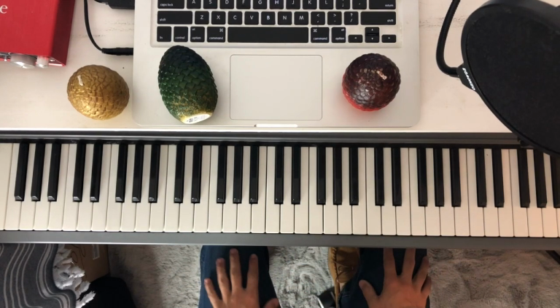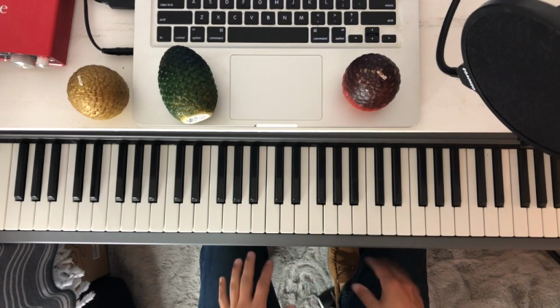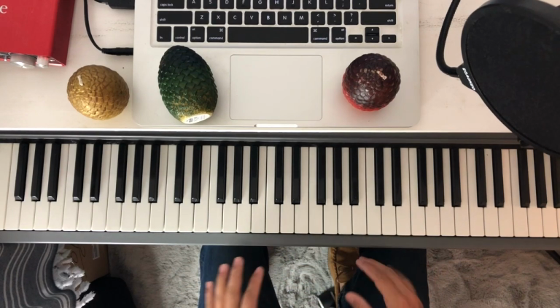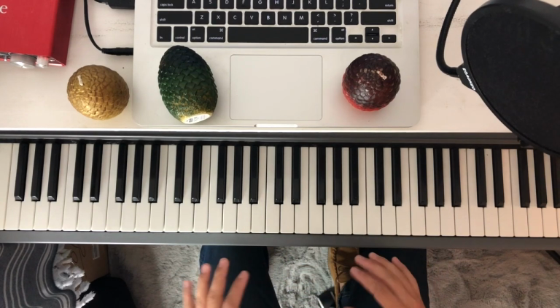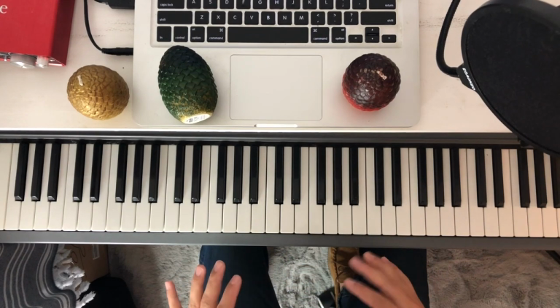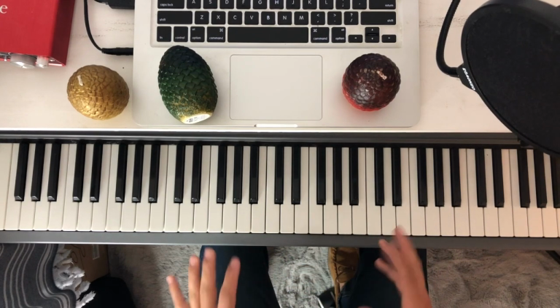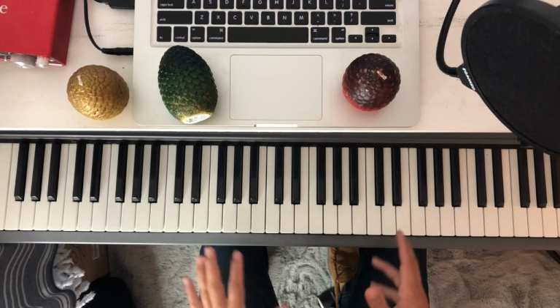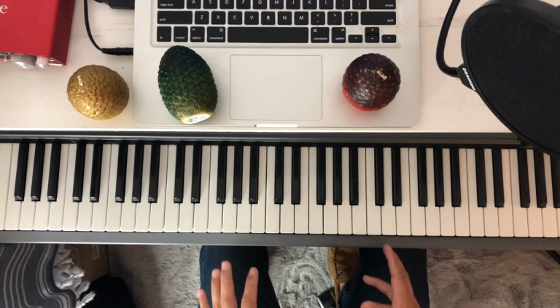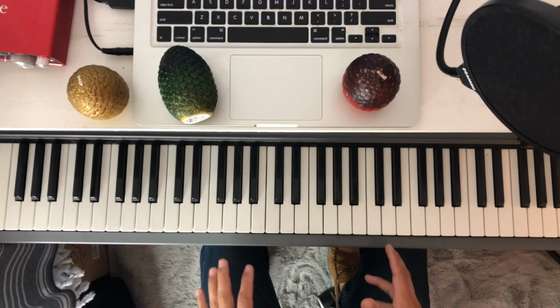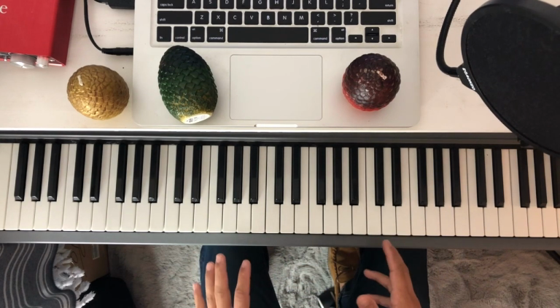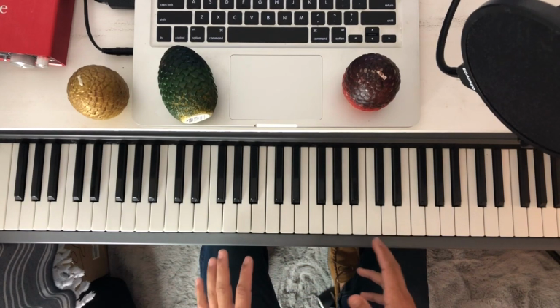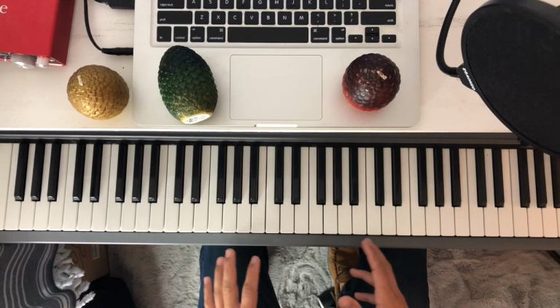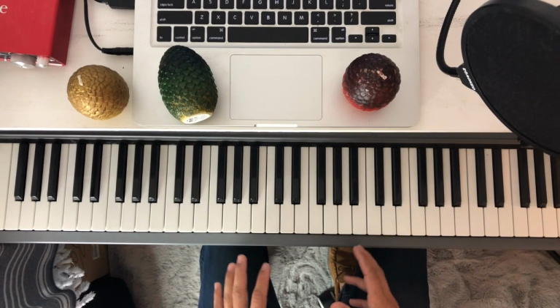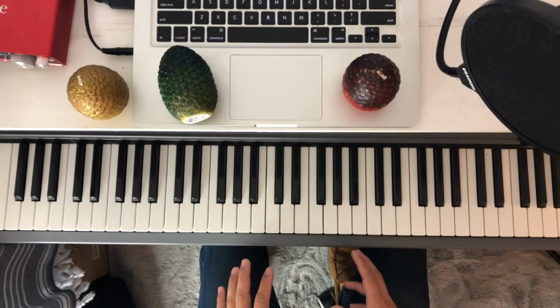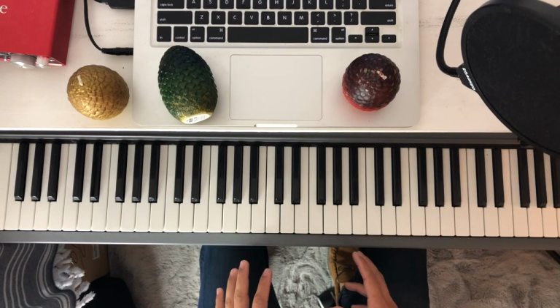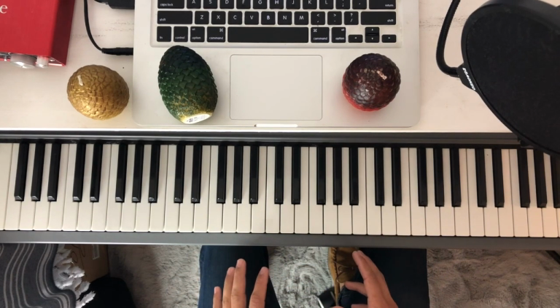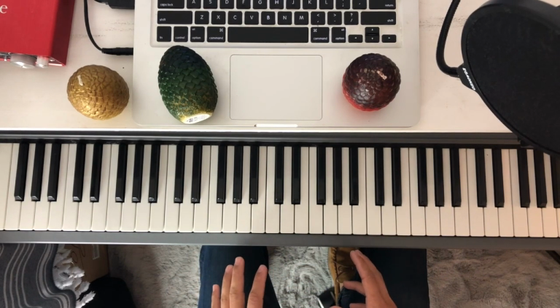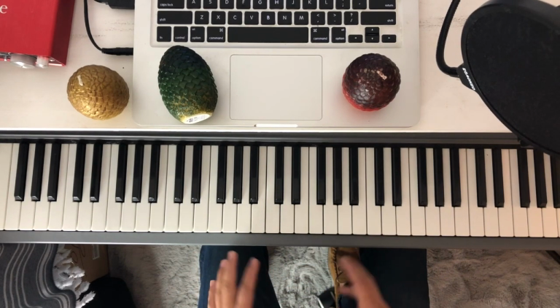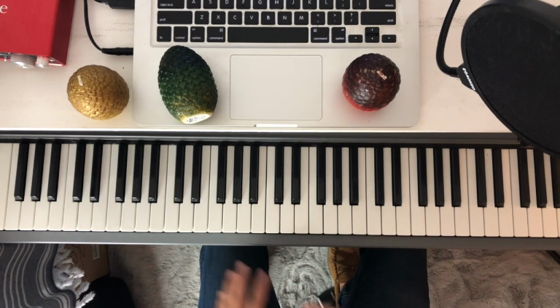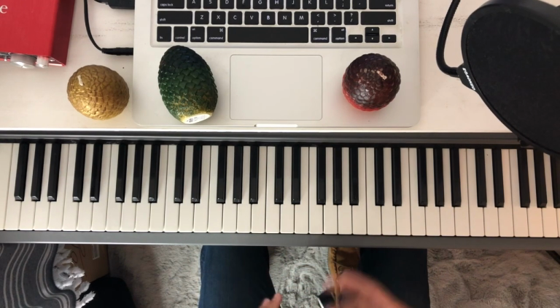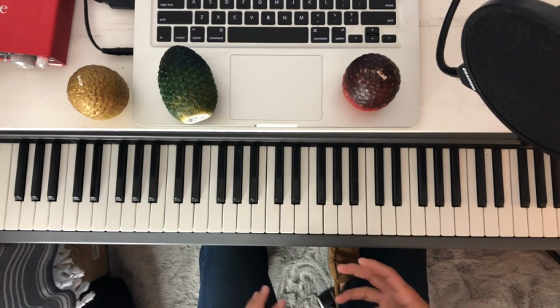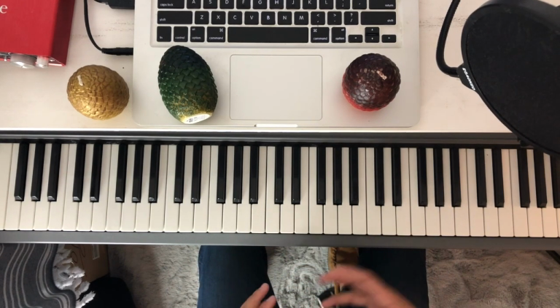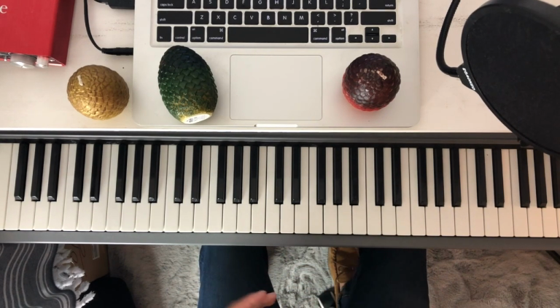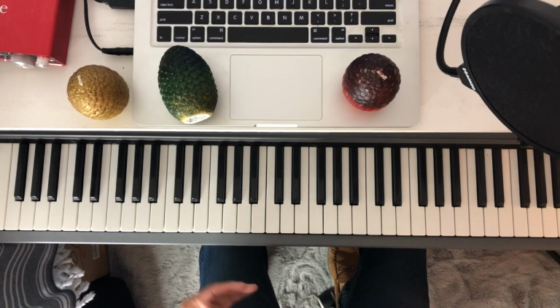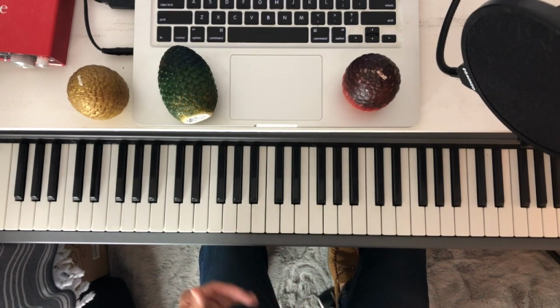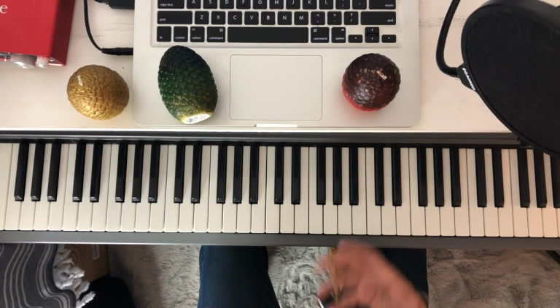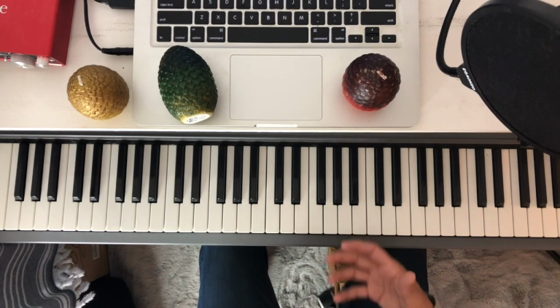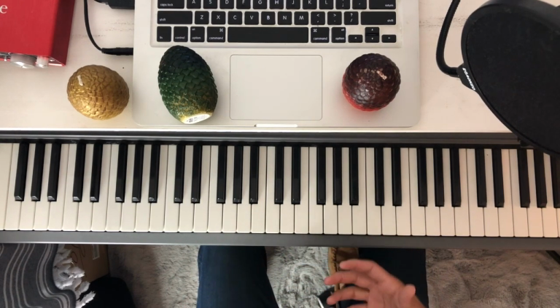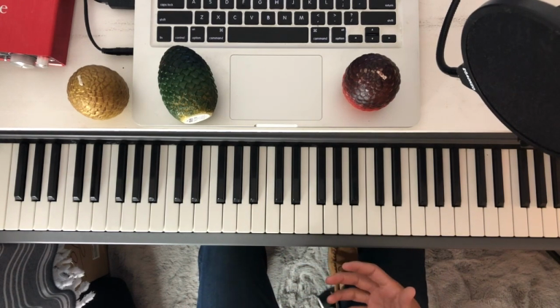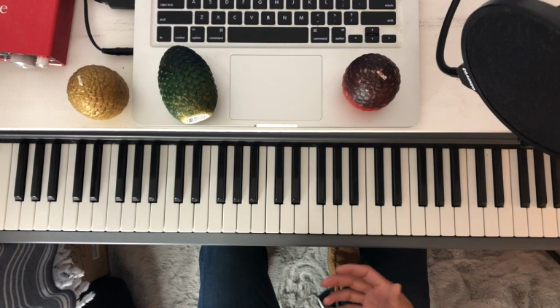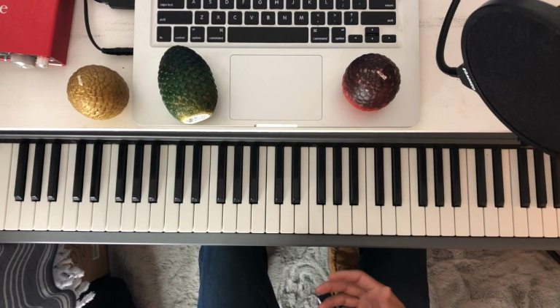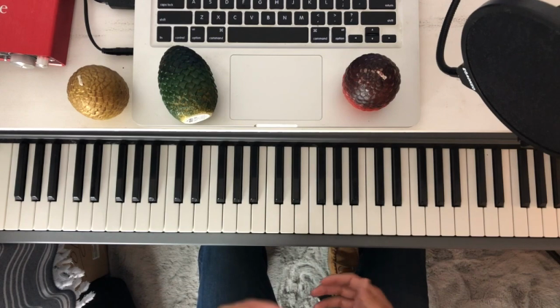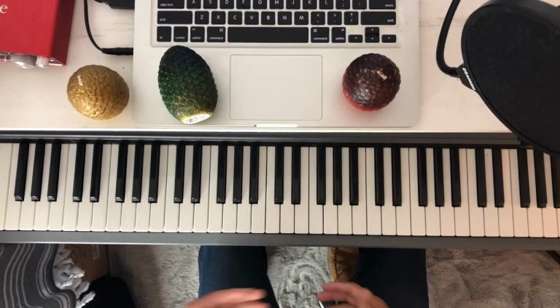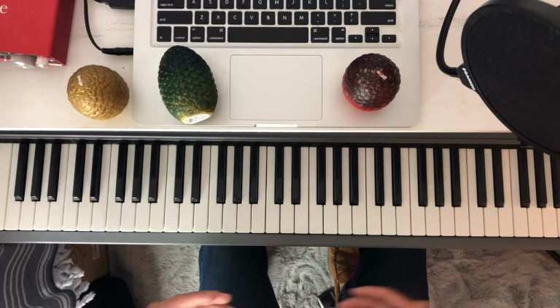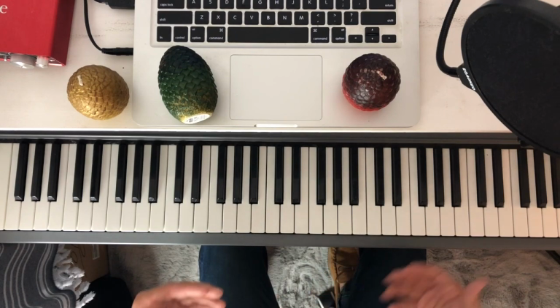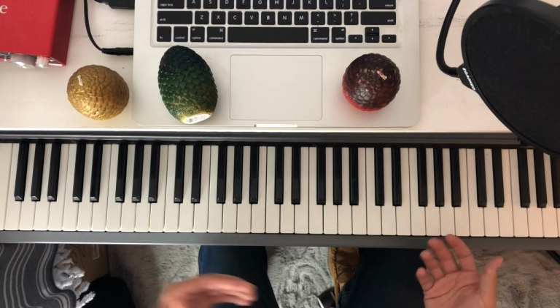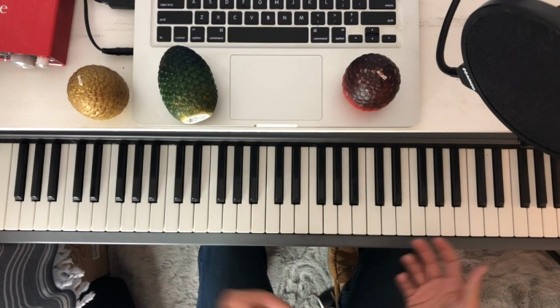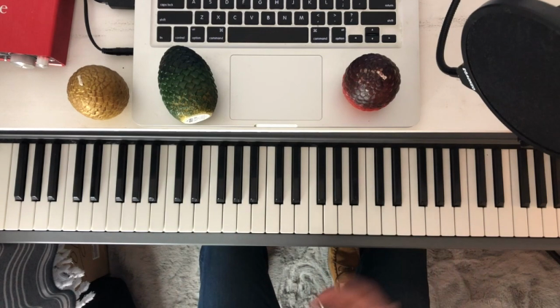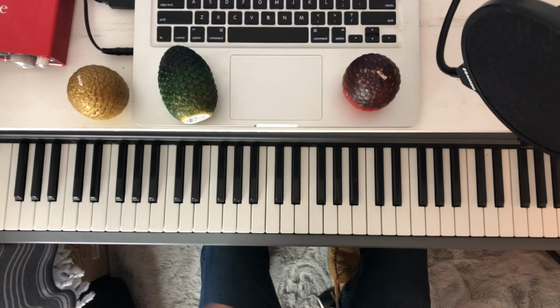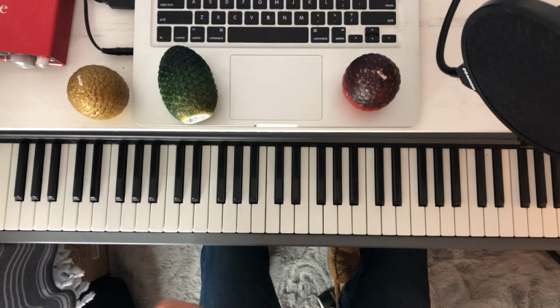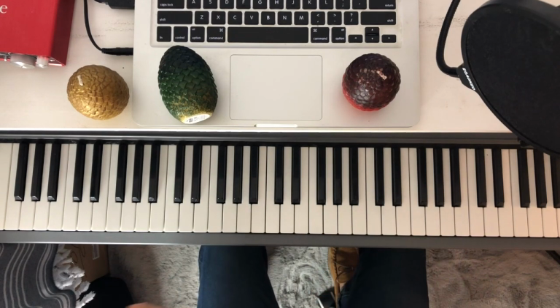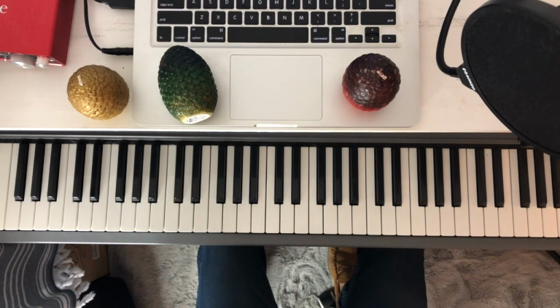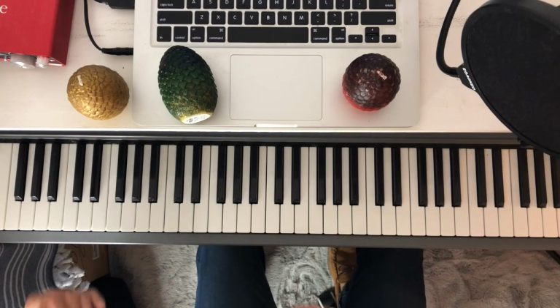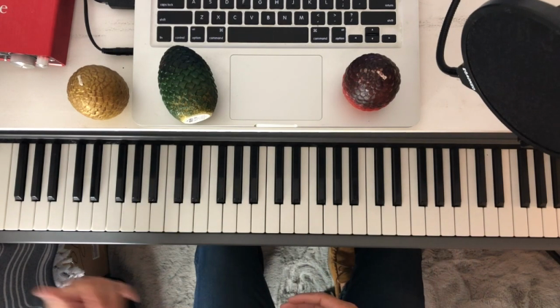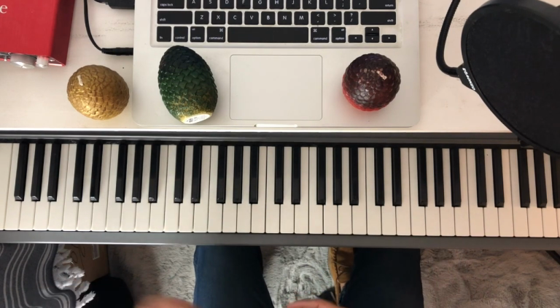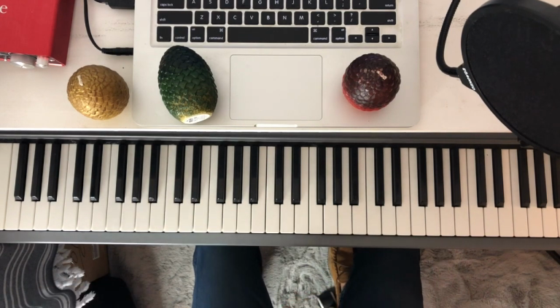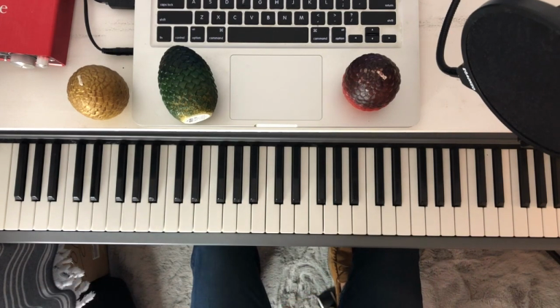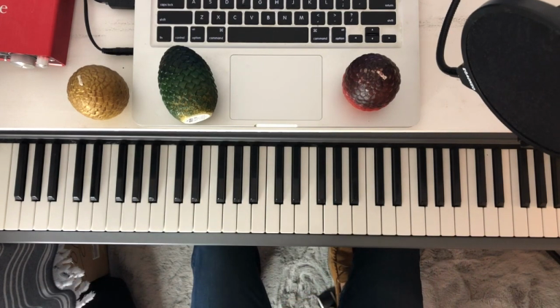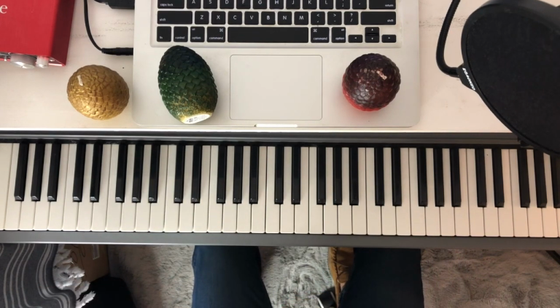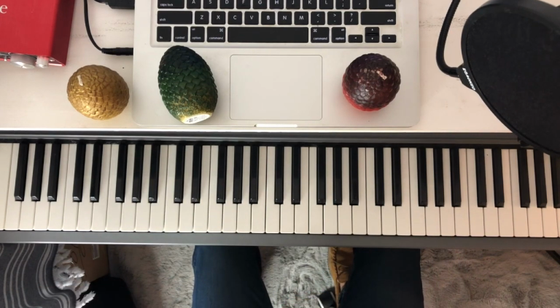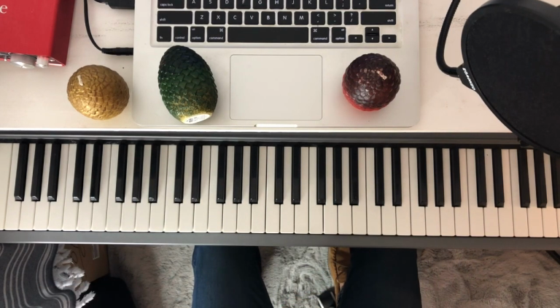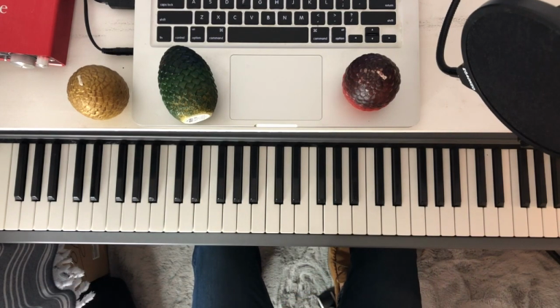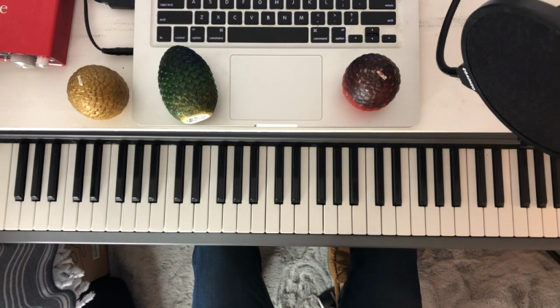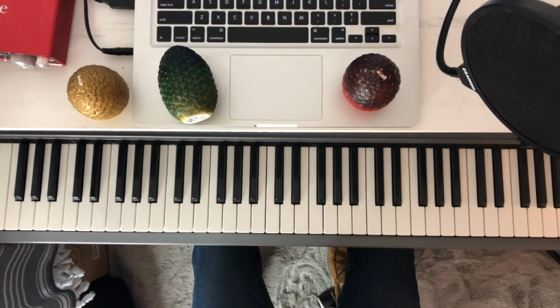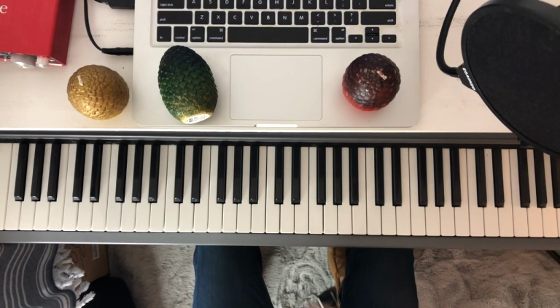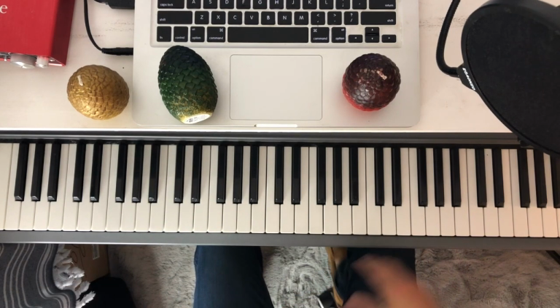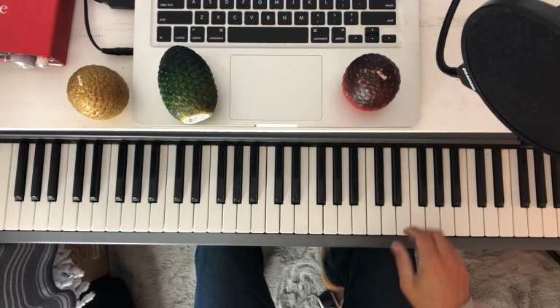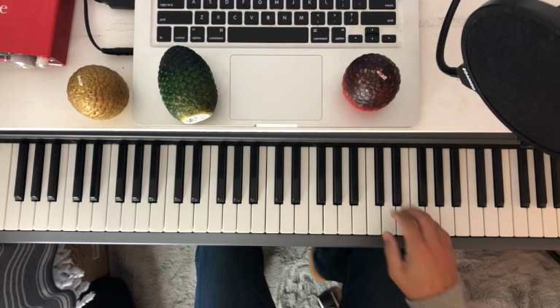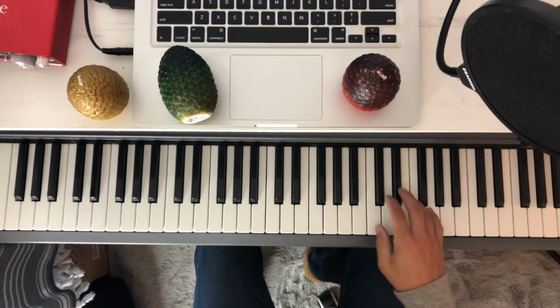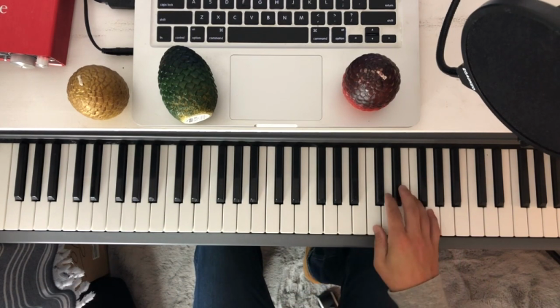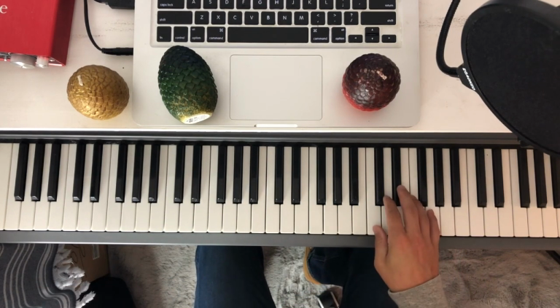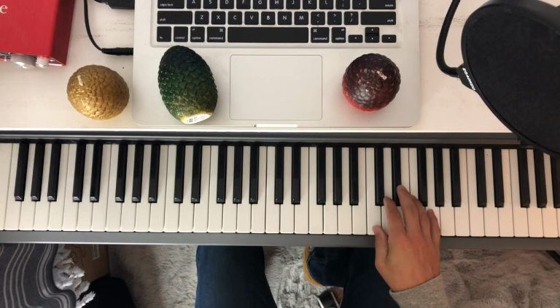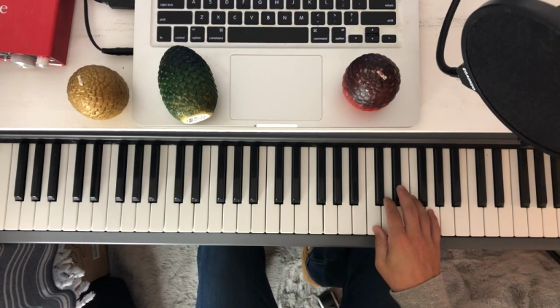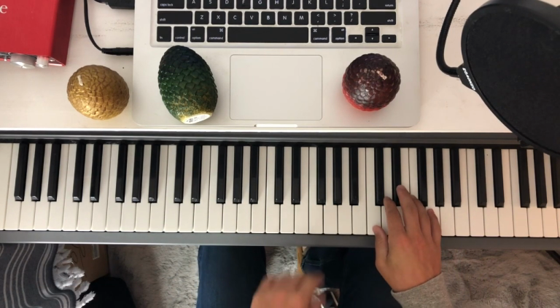So let's start with the playthrough, where I'll show you what it'll be. And then if you want to learn it afterwards, I'll write it down note by note. So here we go.